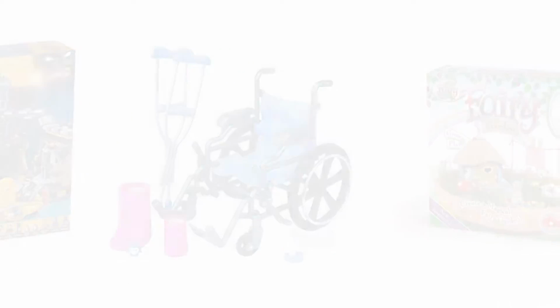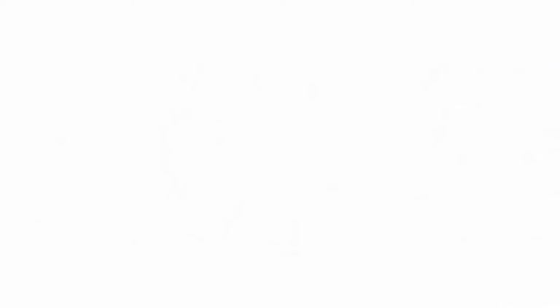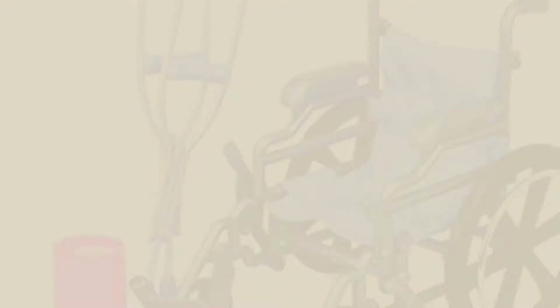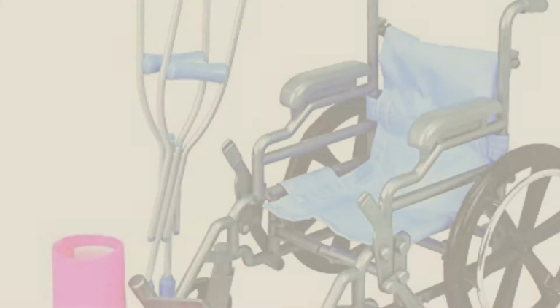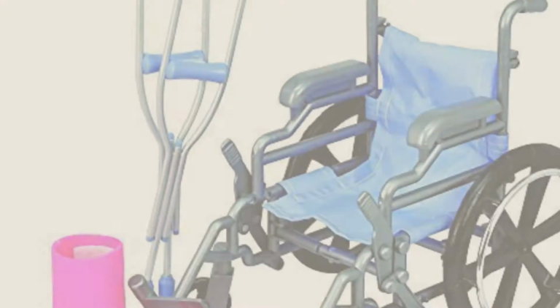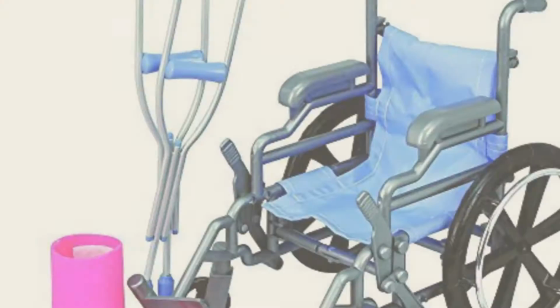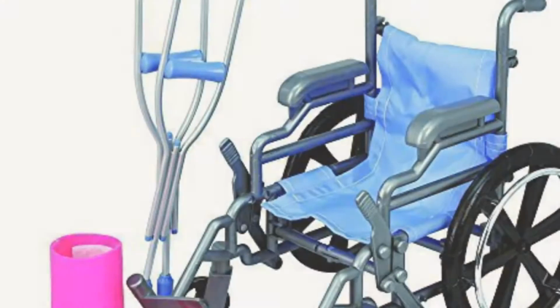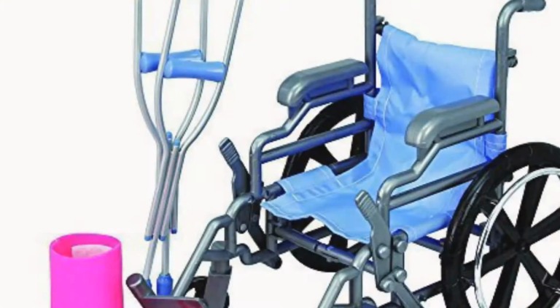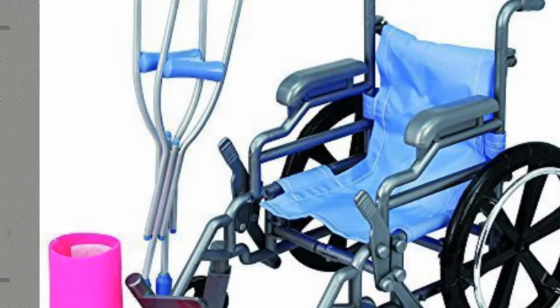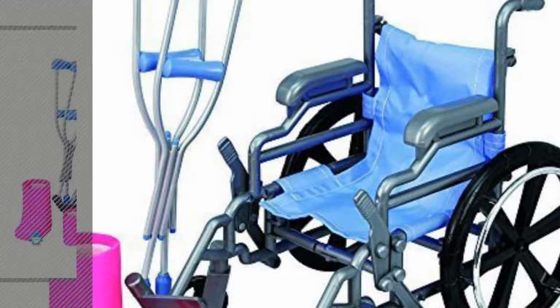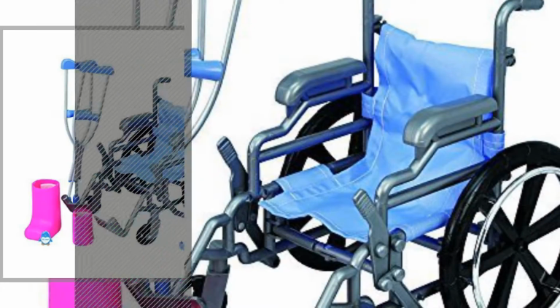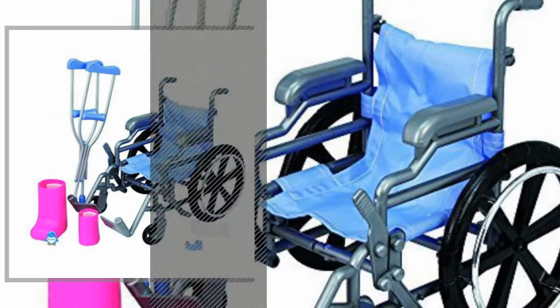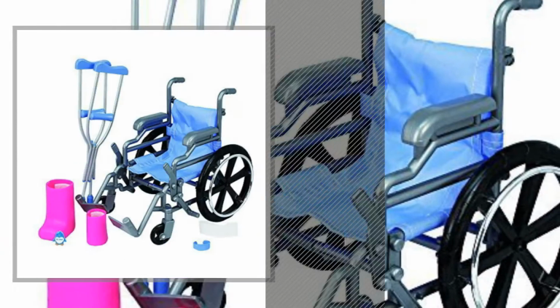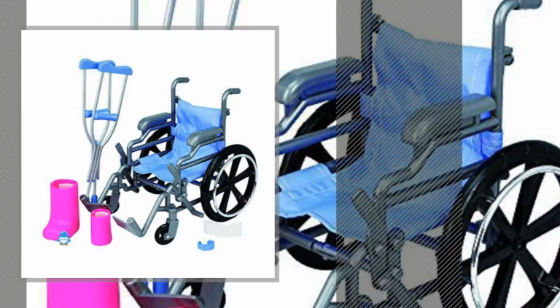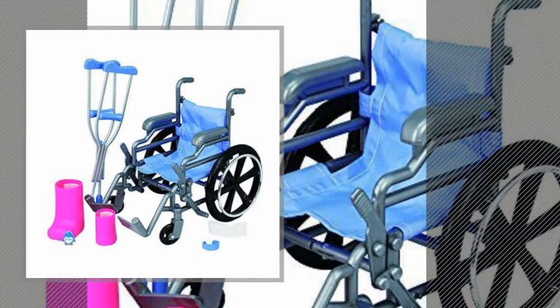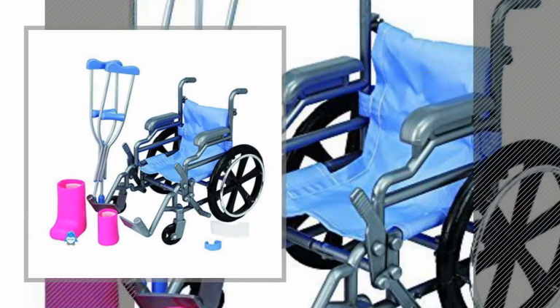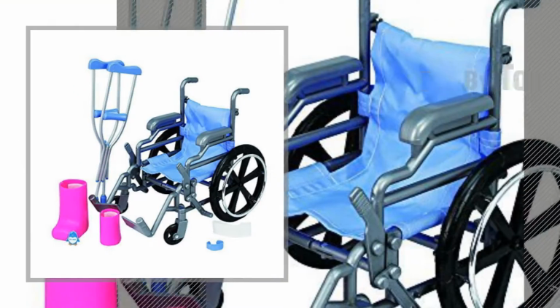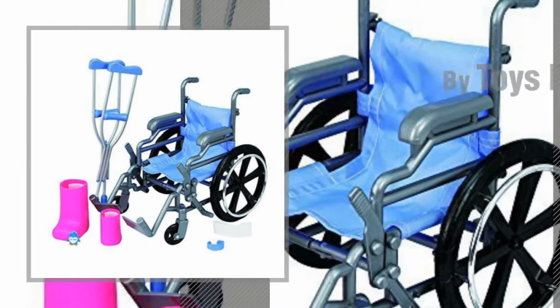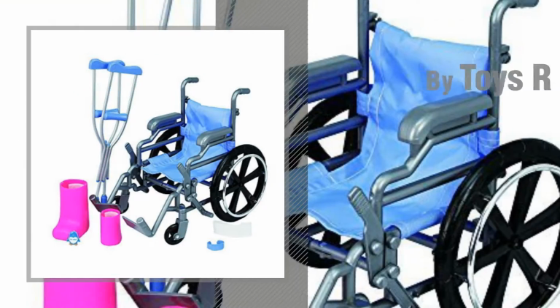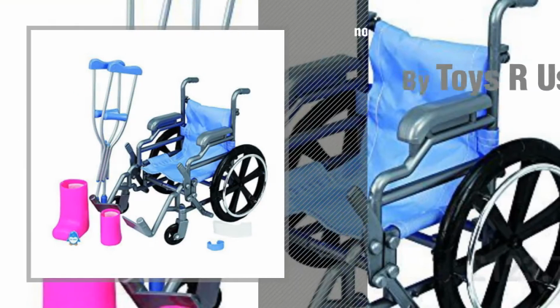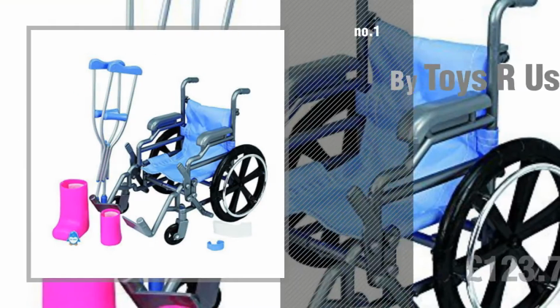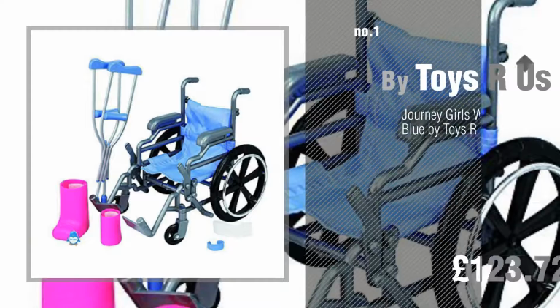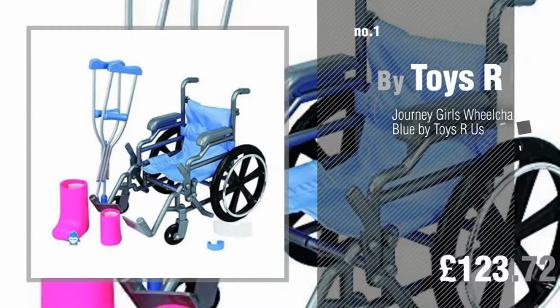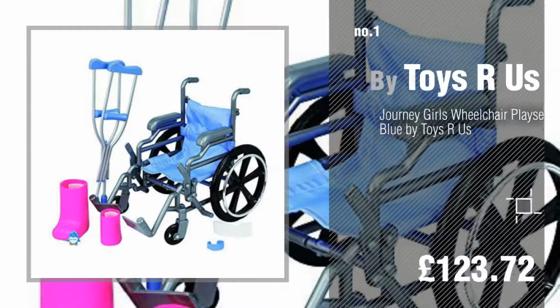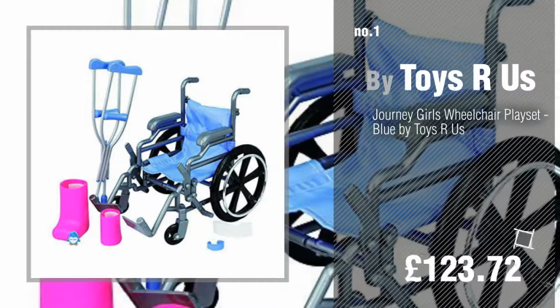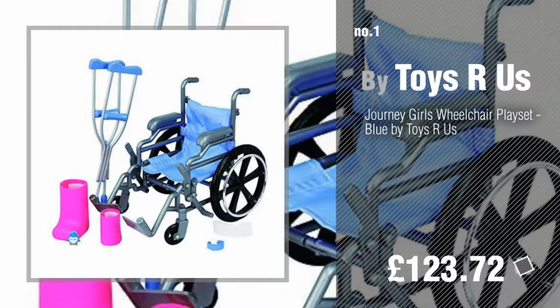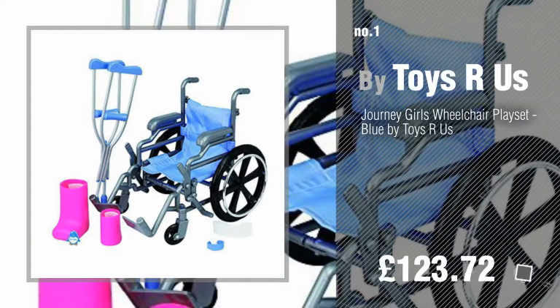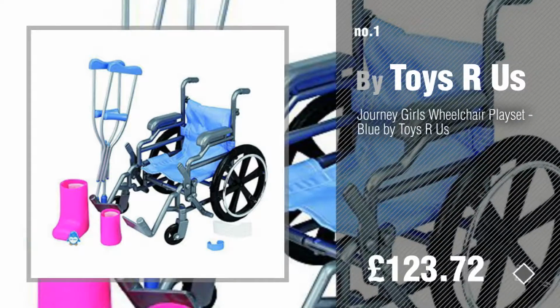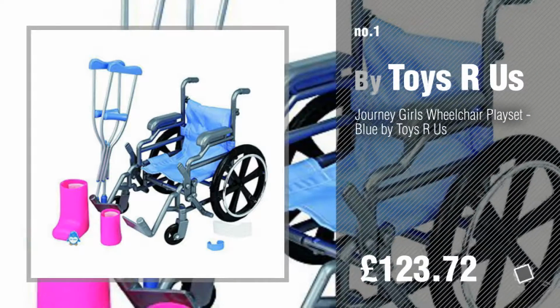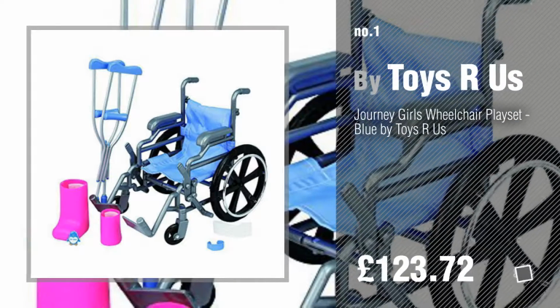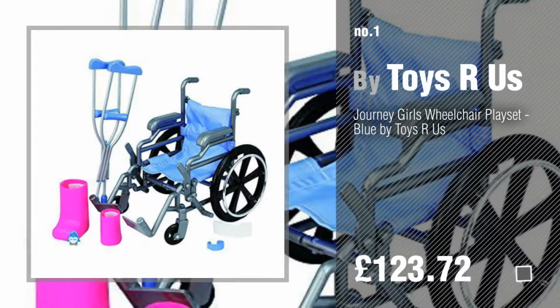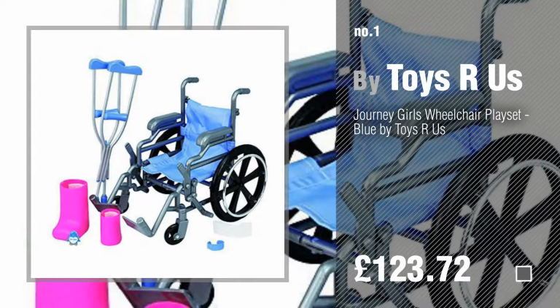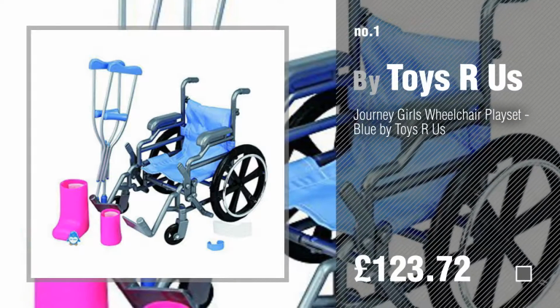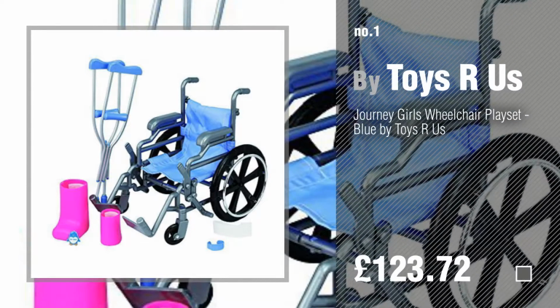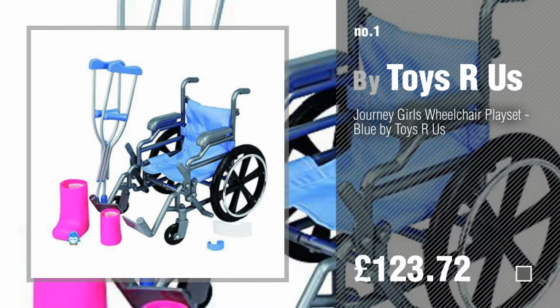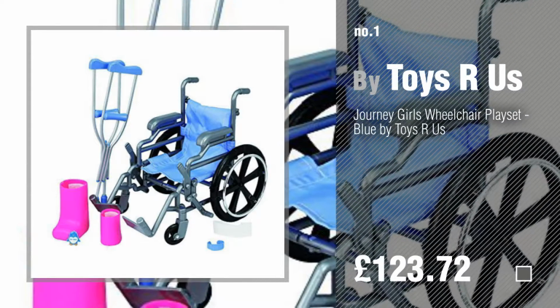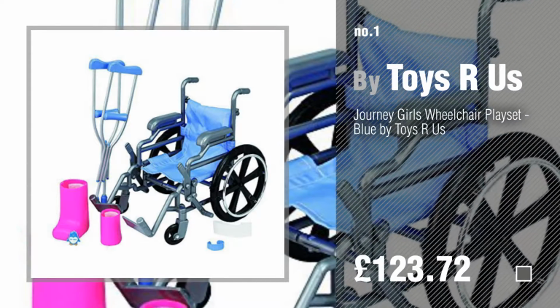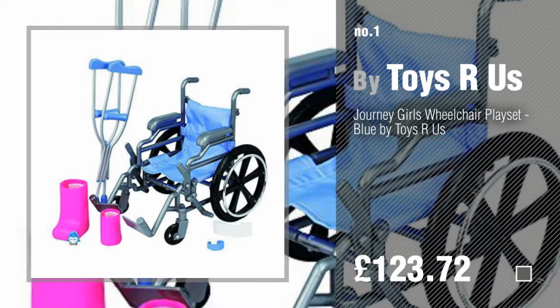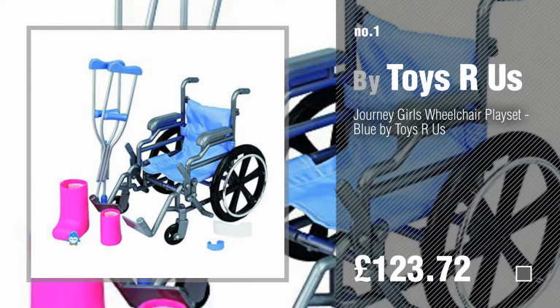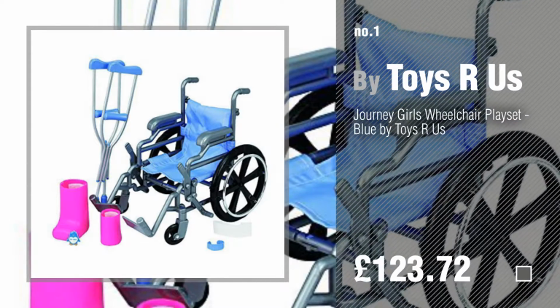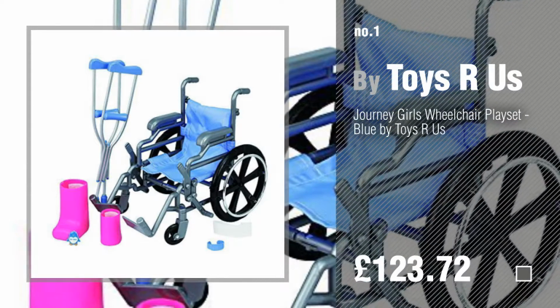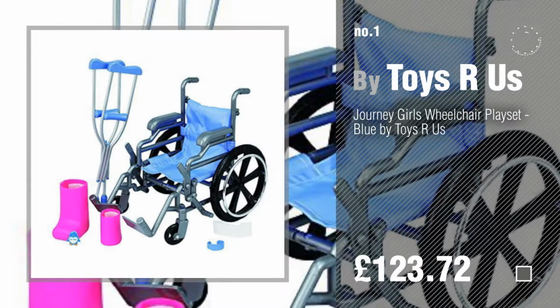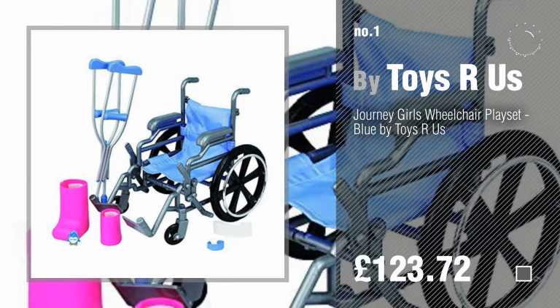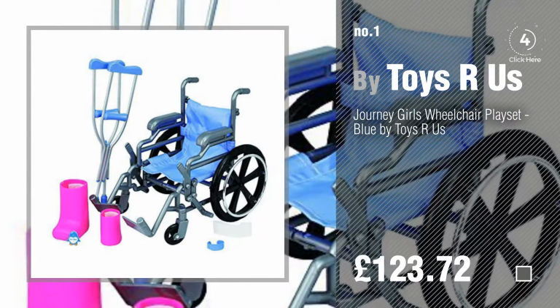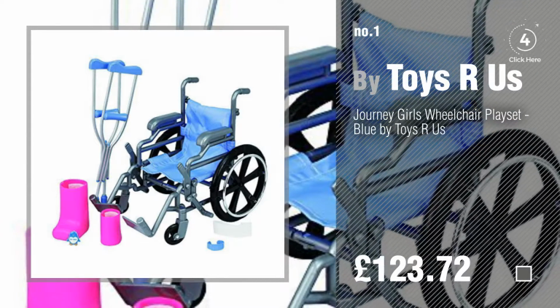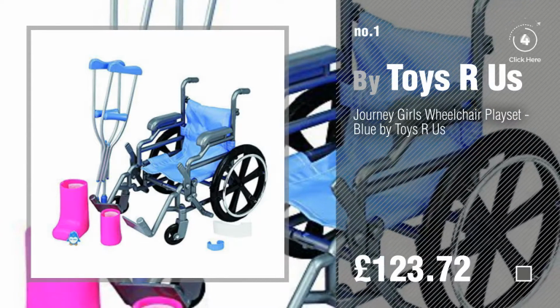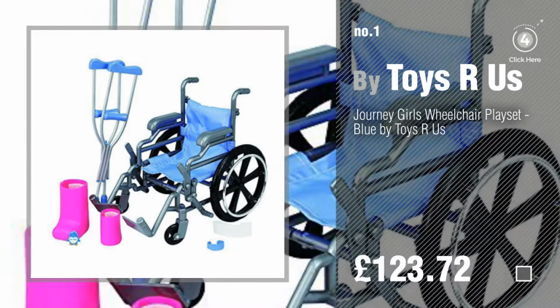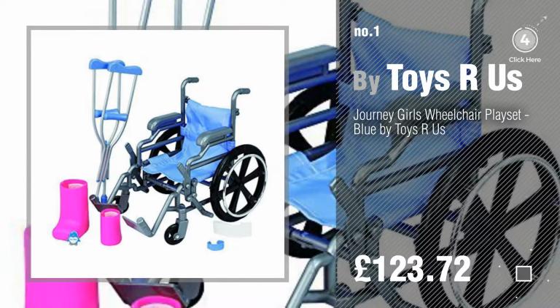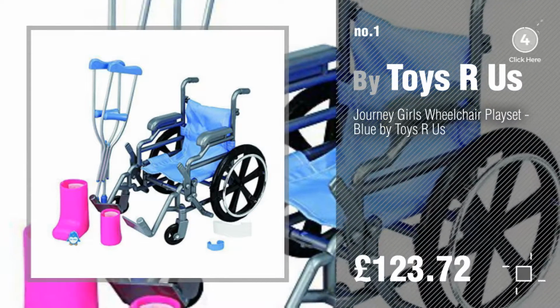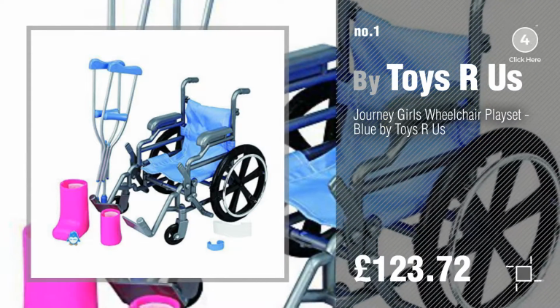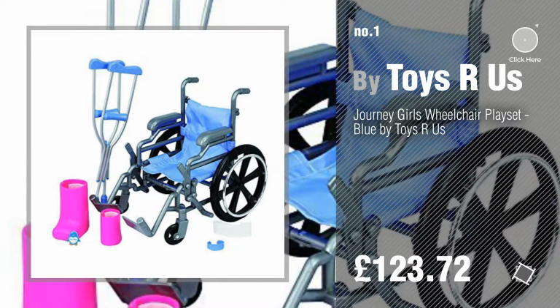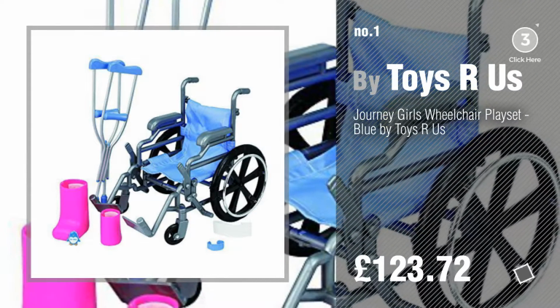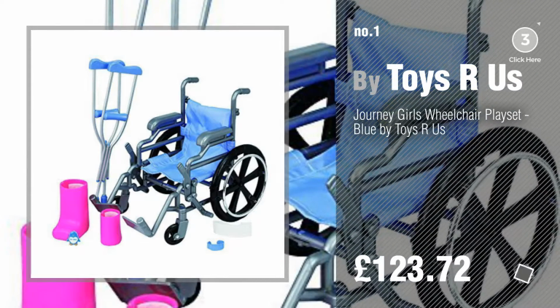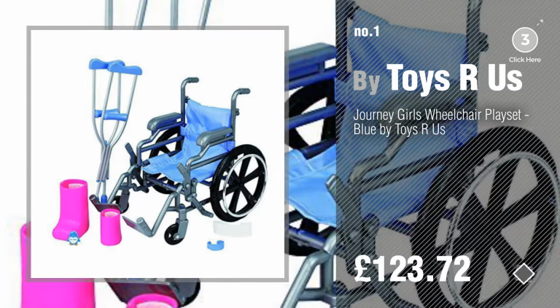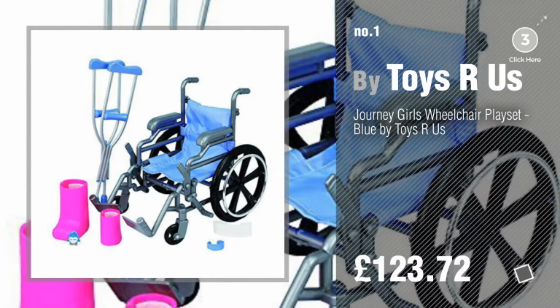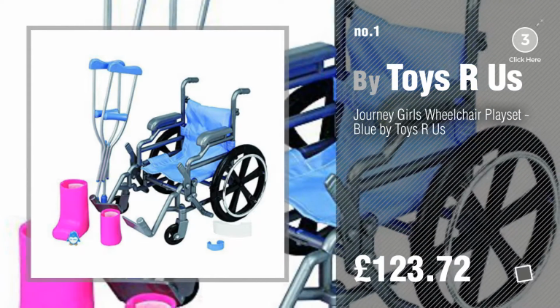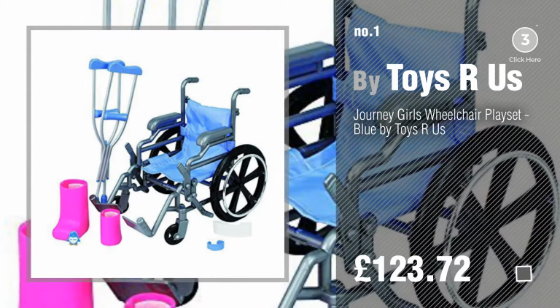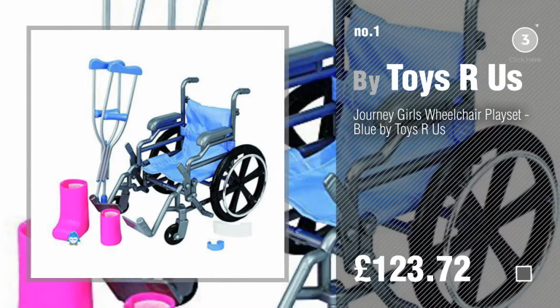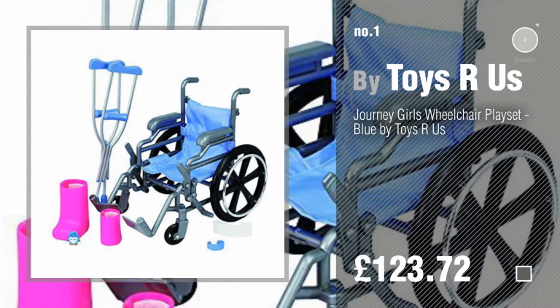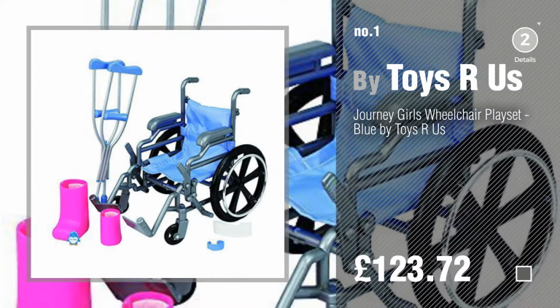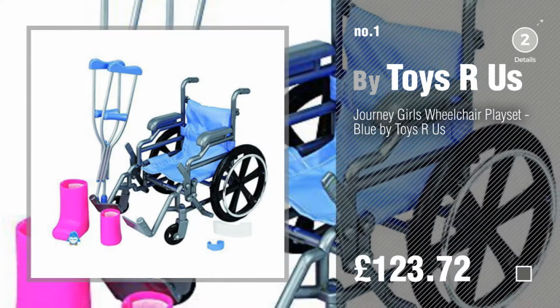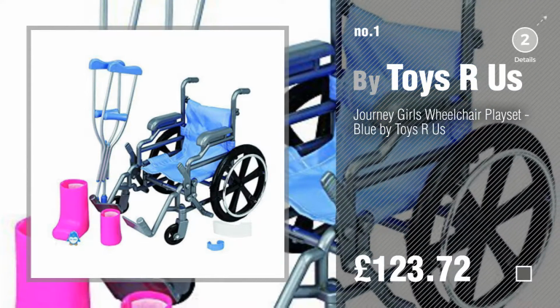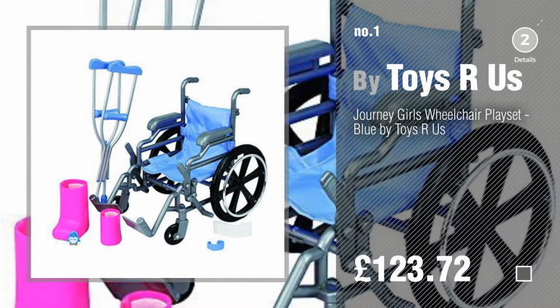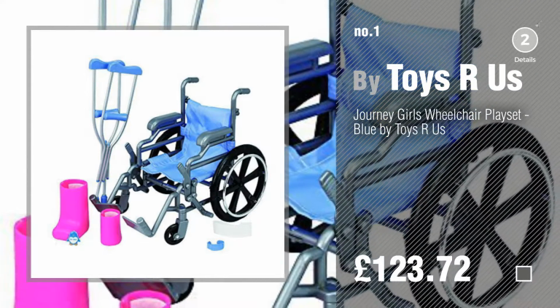Number 1, most popular, by Toys R Us. Watch this video and get inspired.